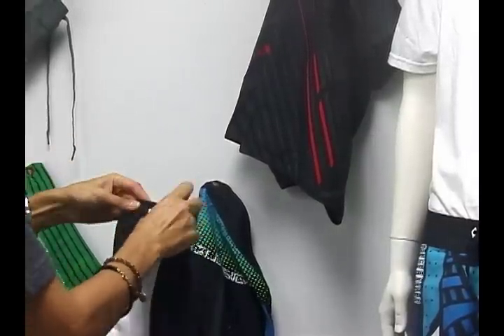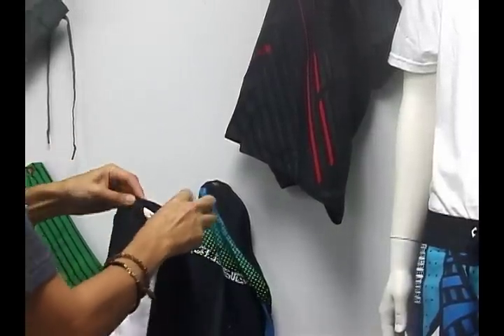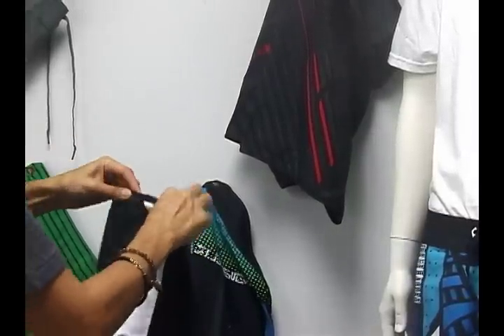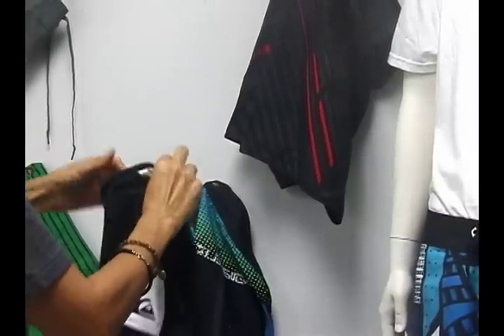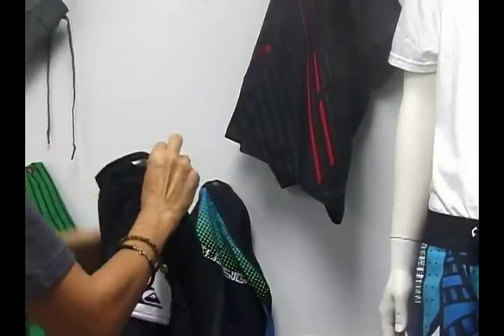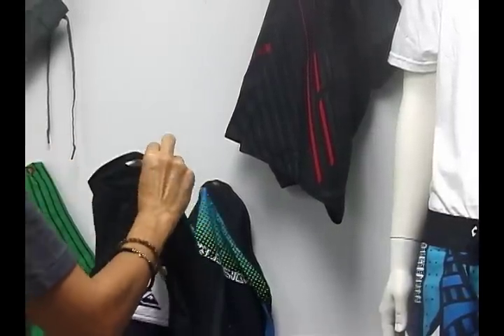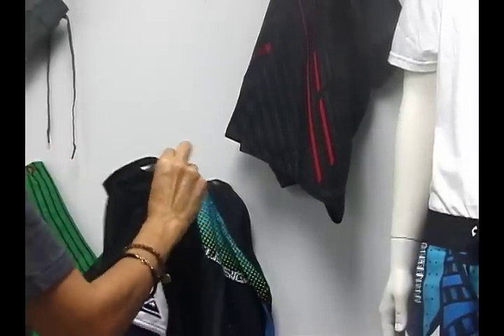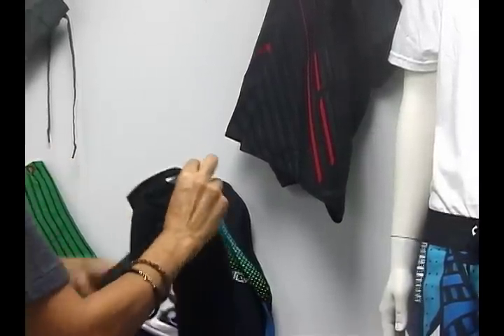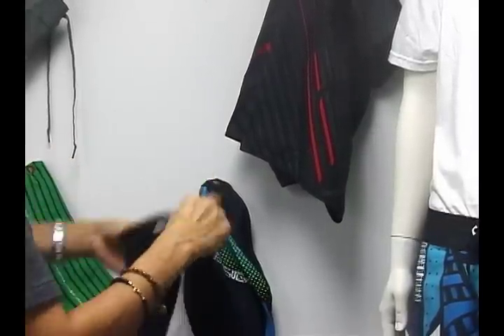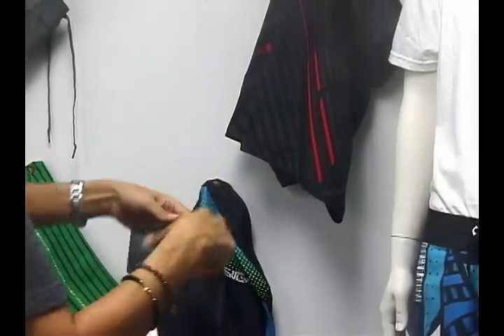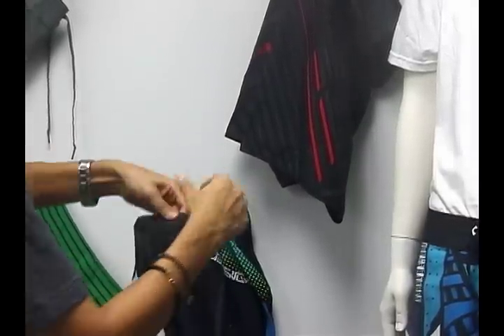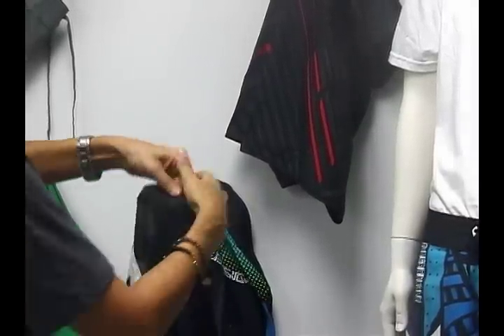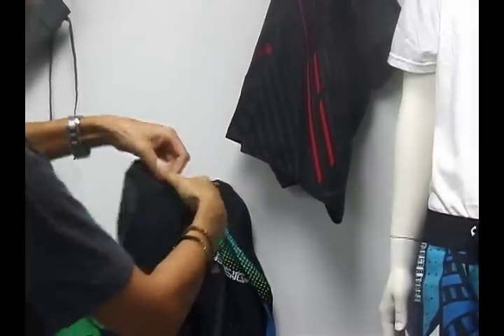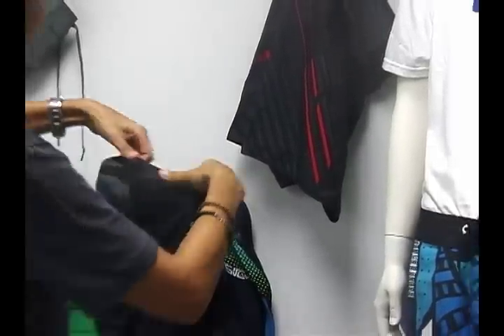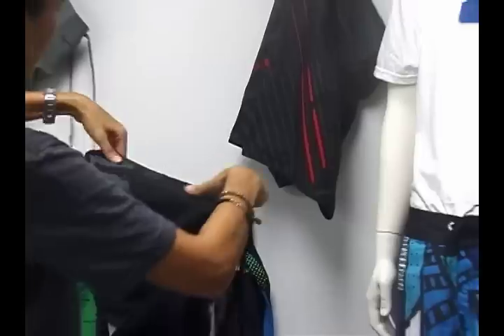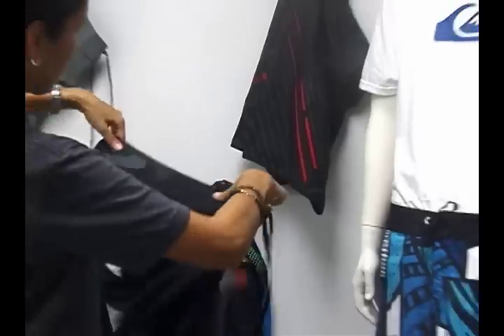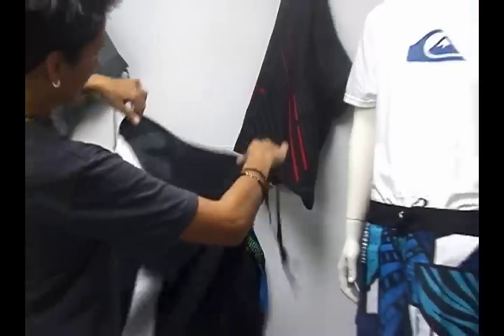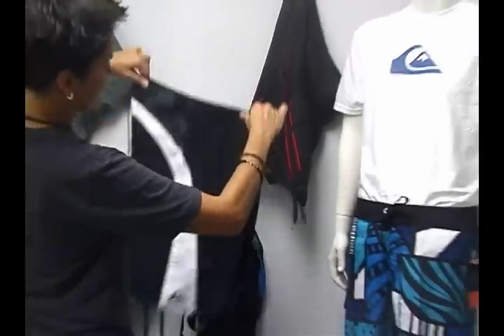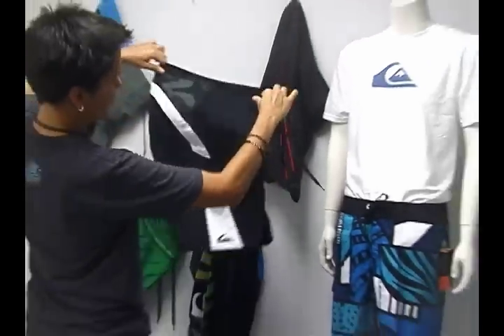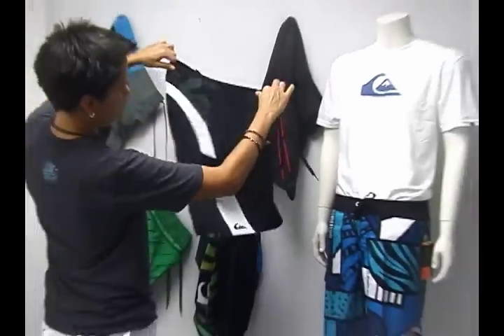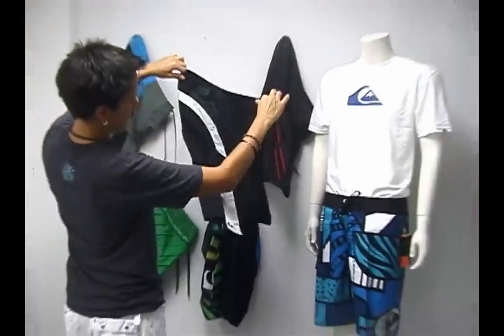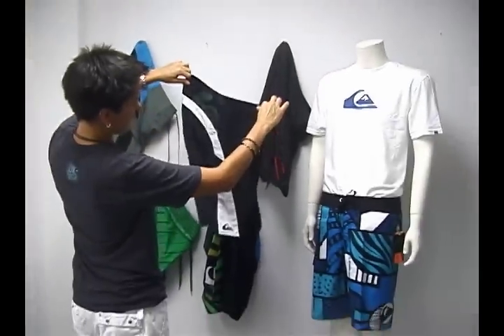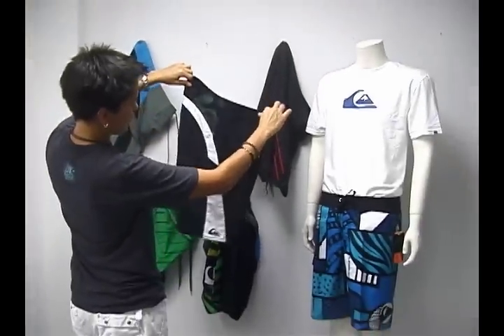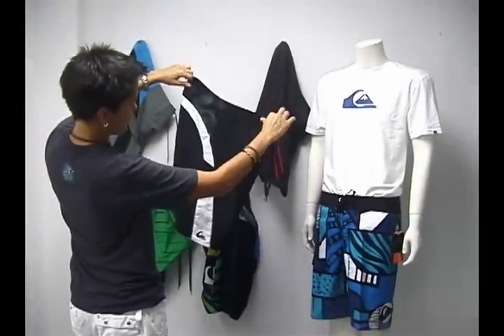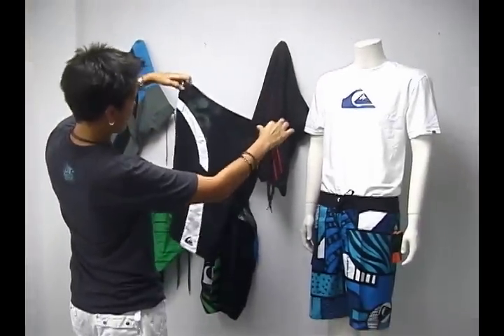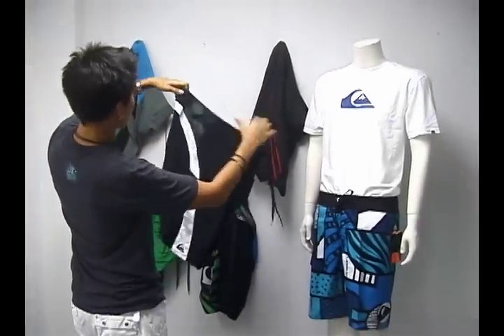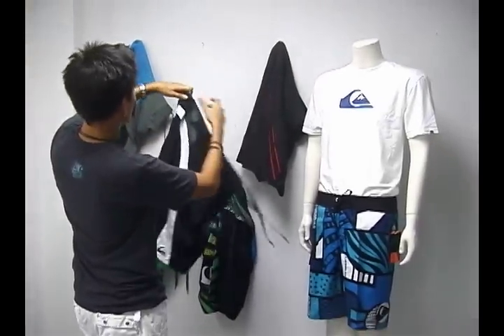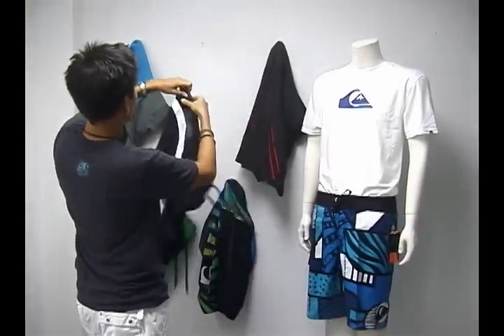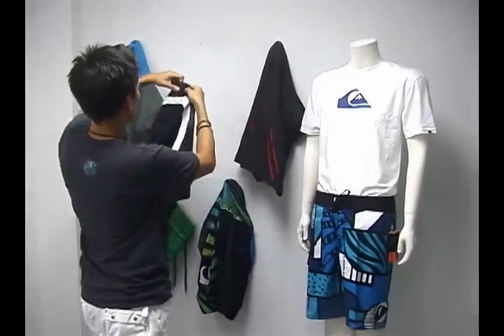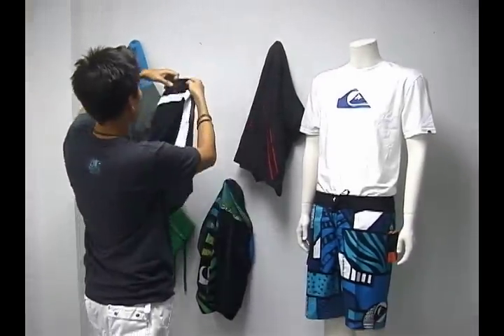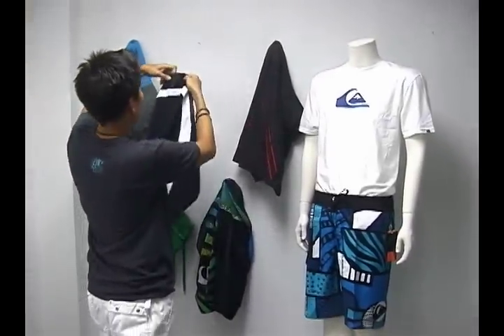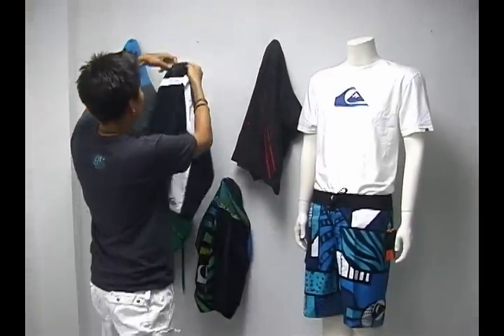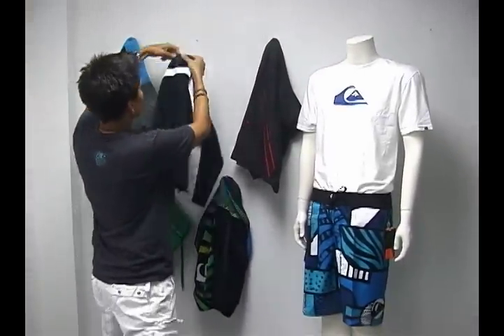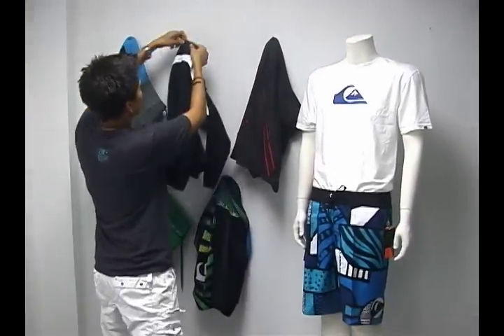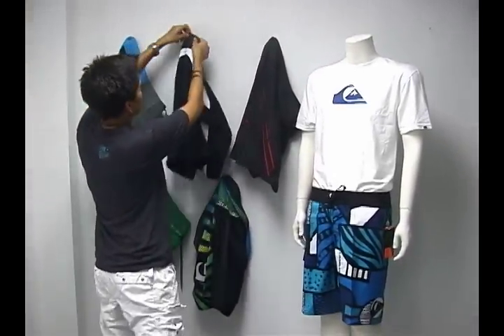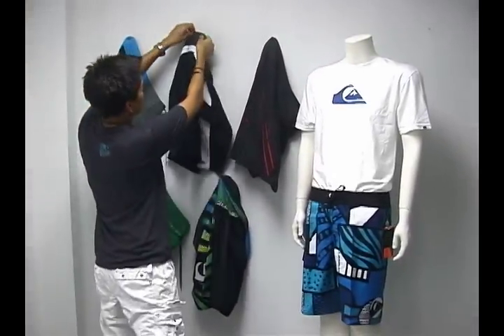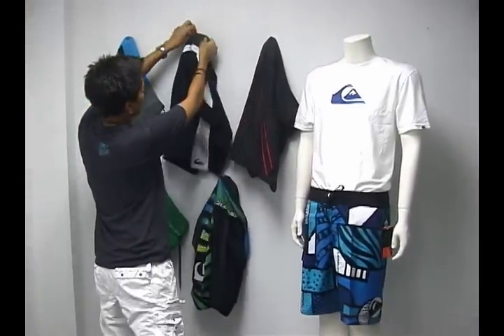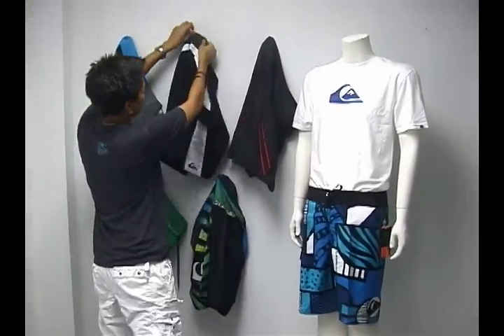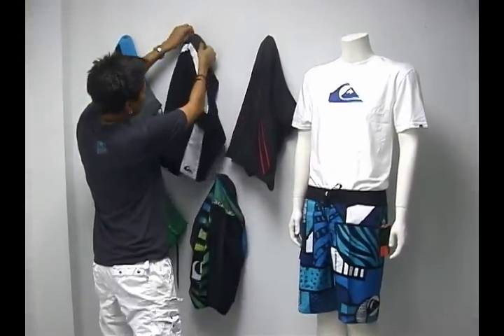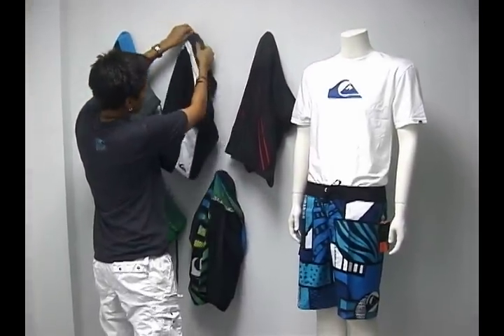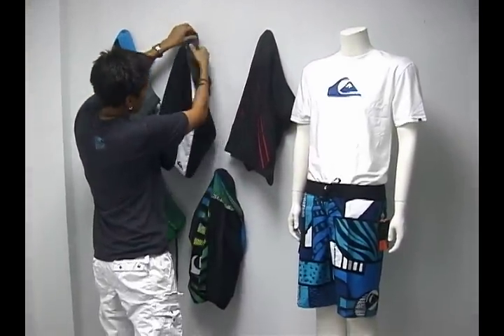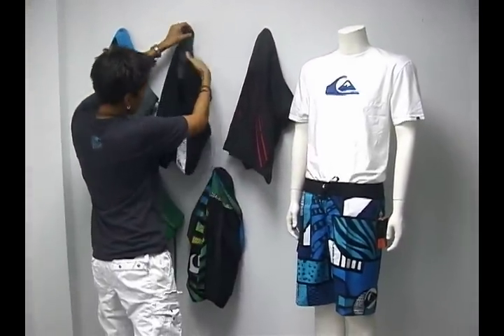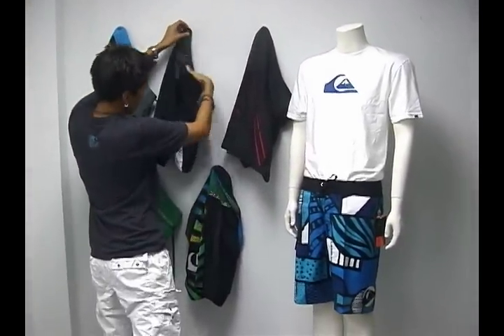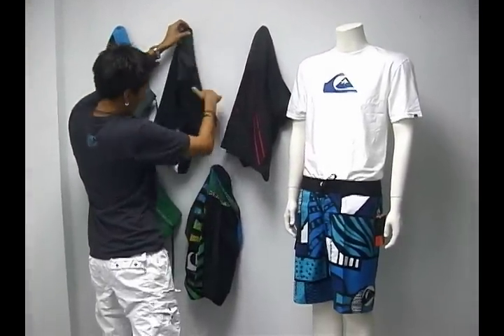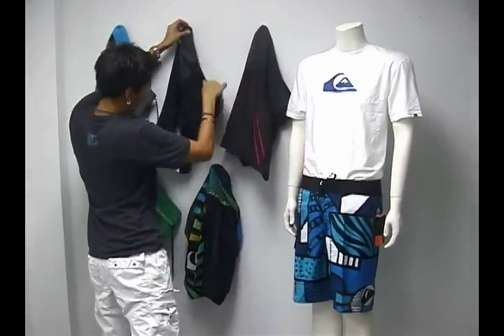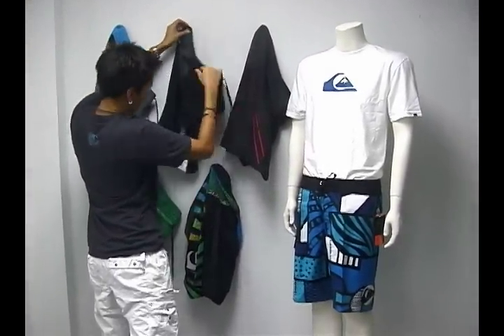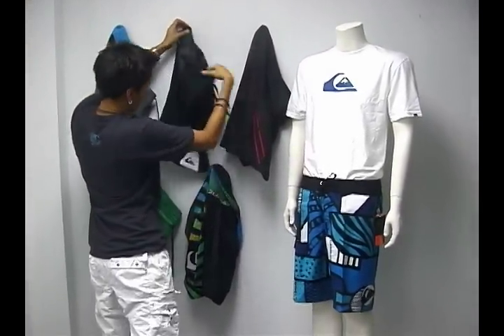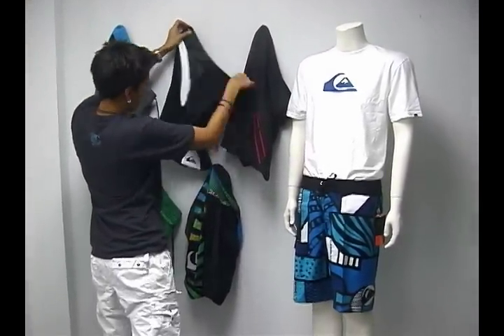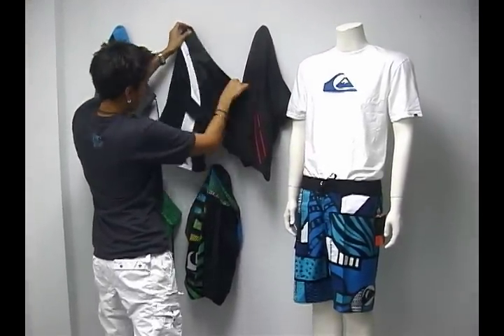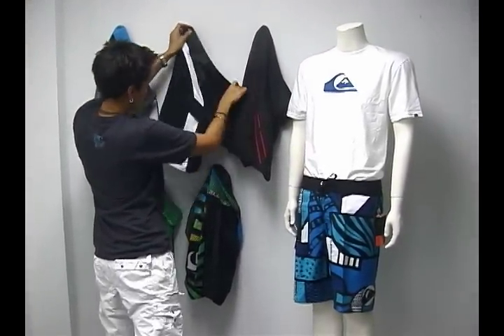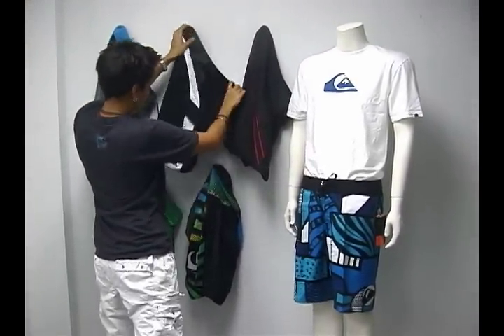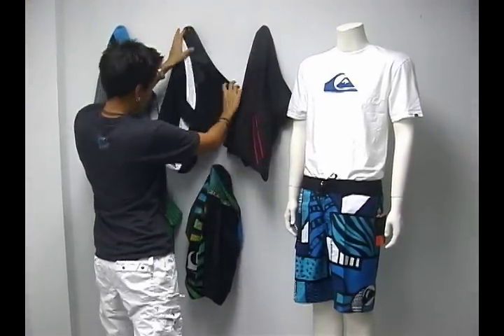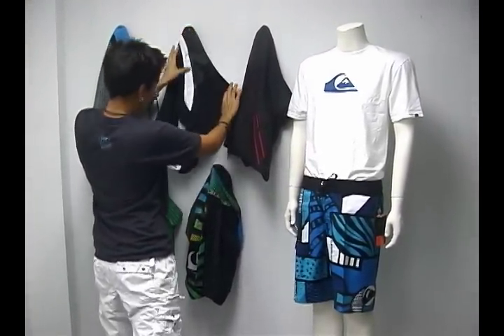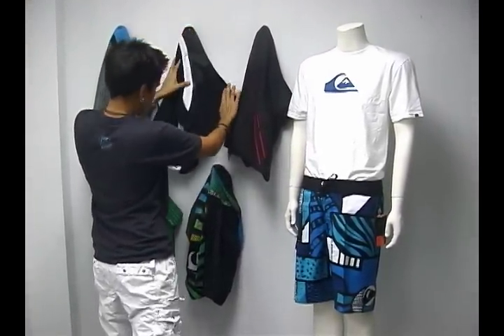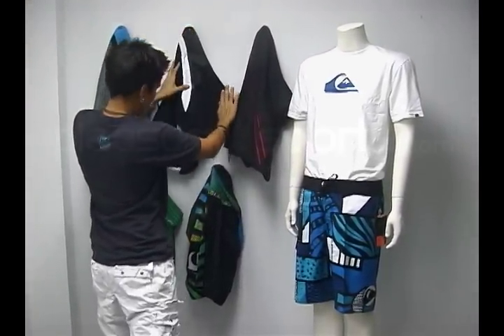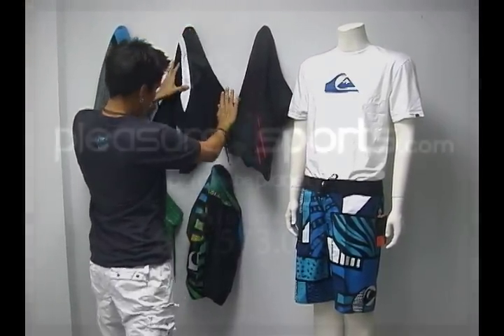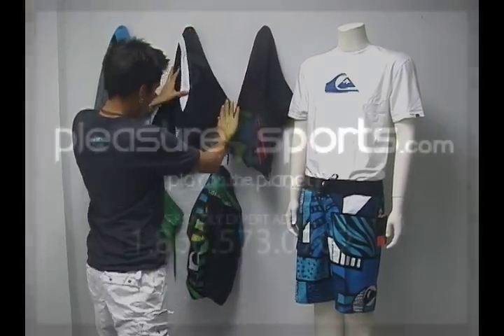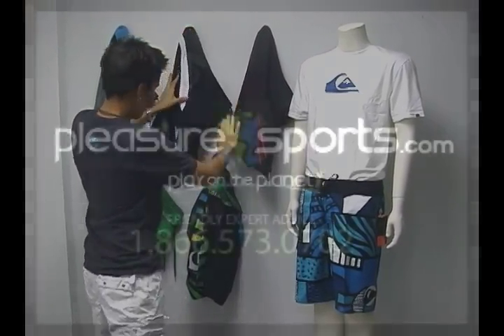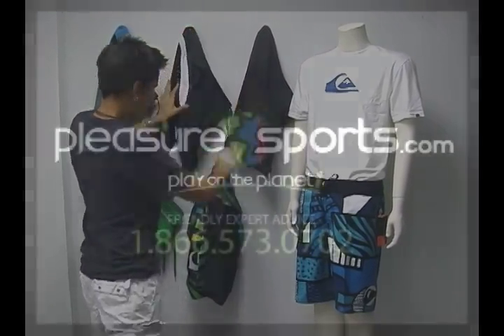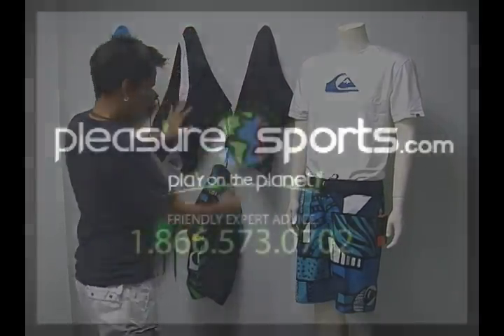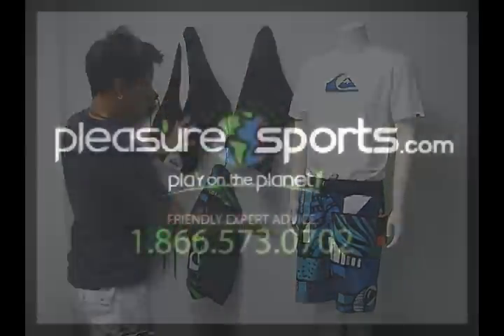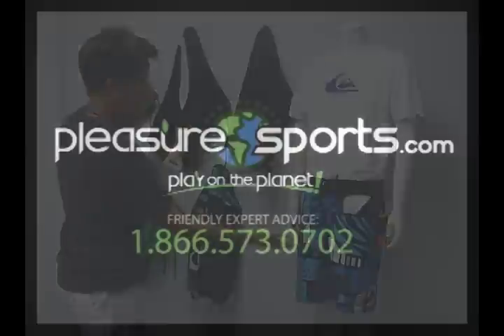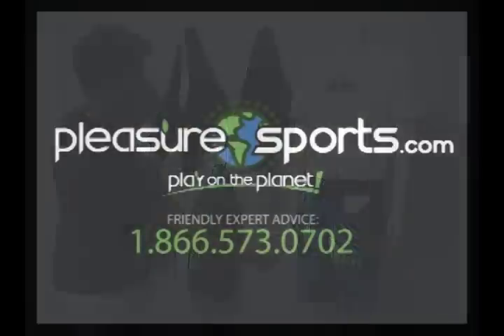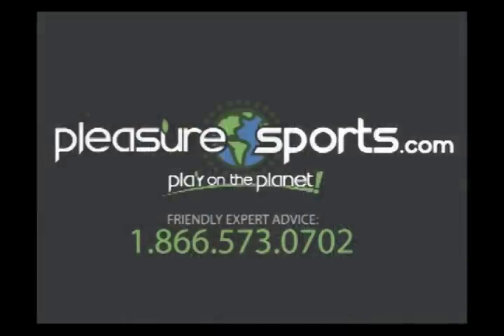Take a look on our website to learn more about these shorts. It's the Cypher series high performance board shorts by Quicksilver.